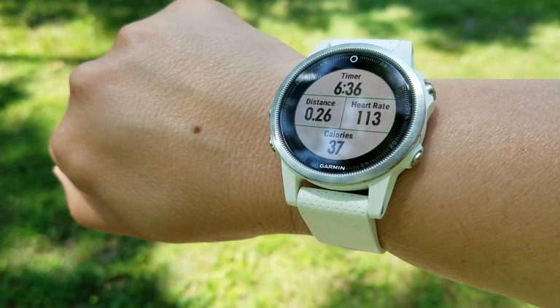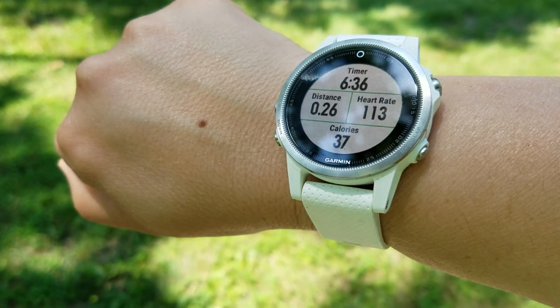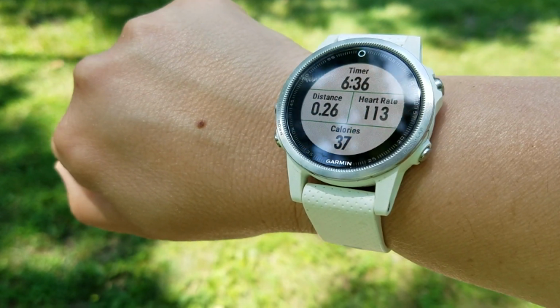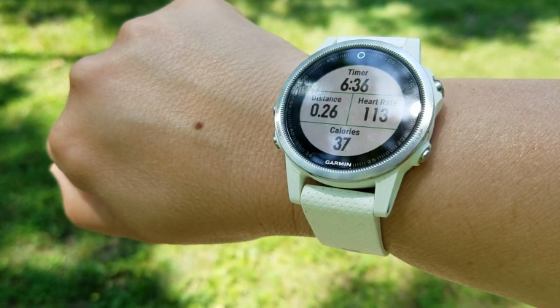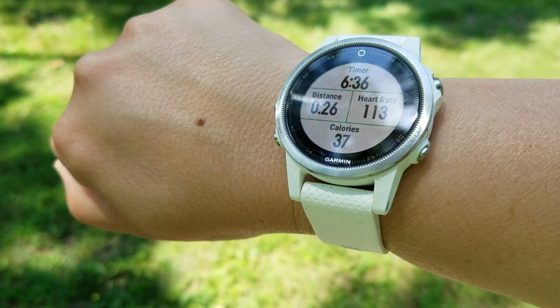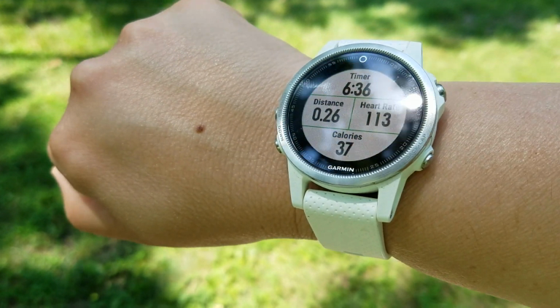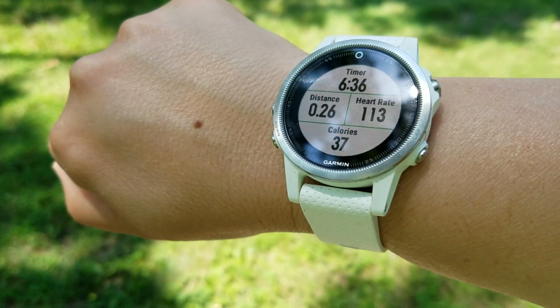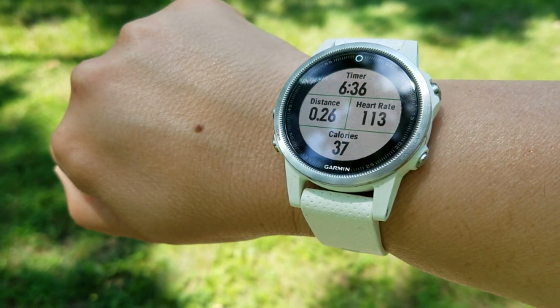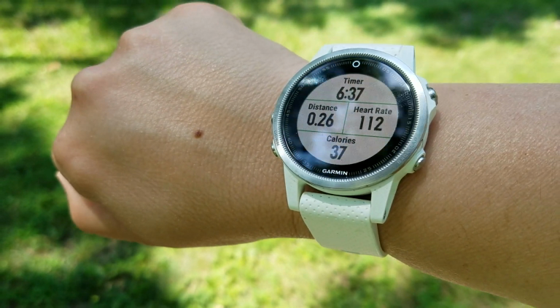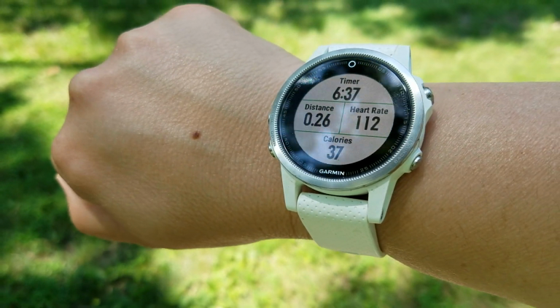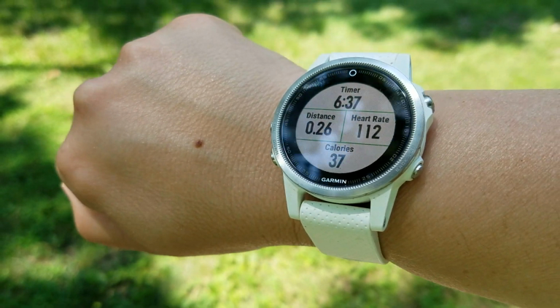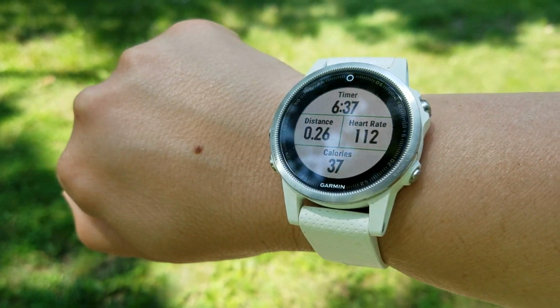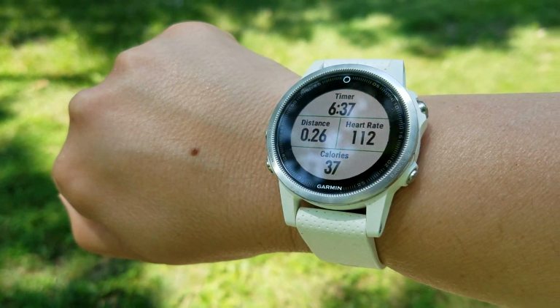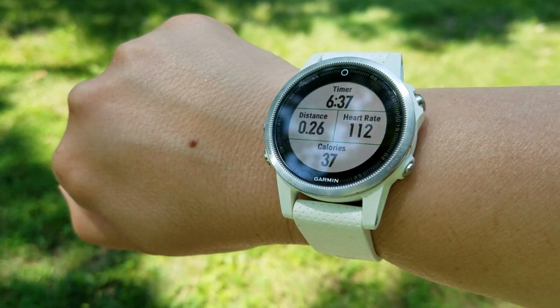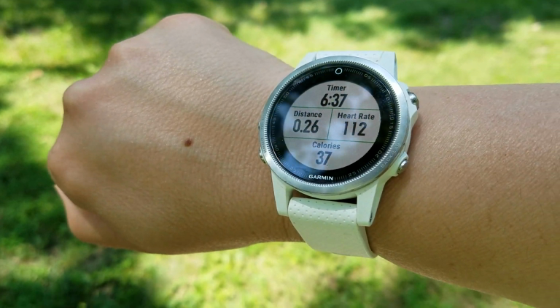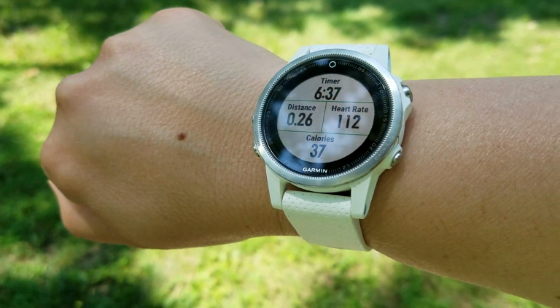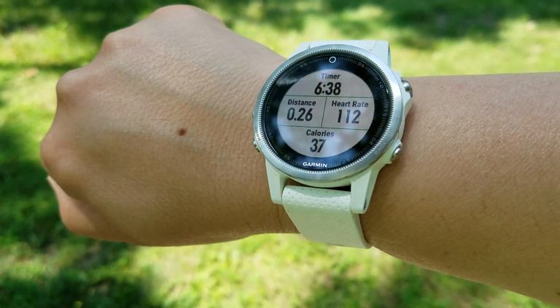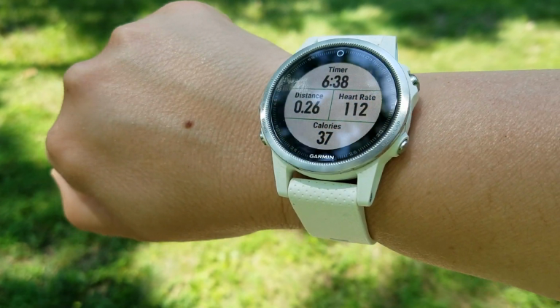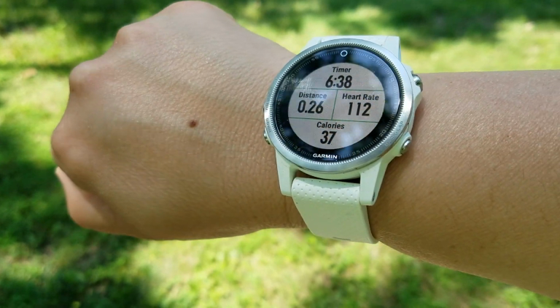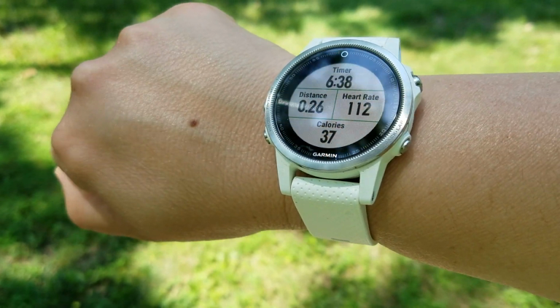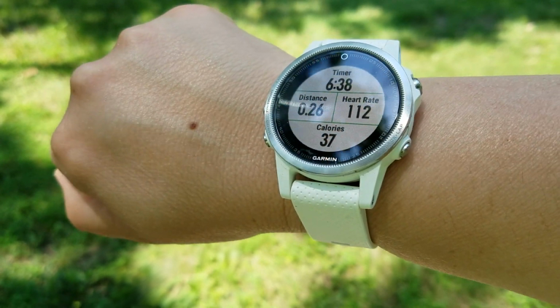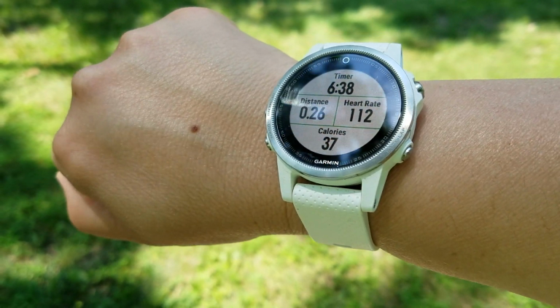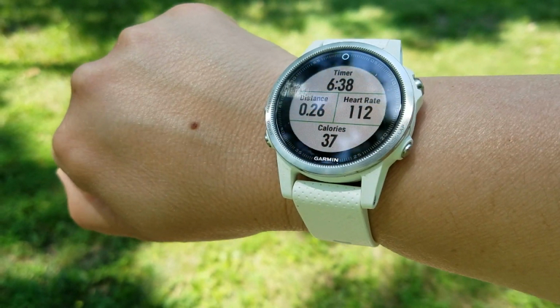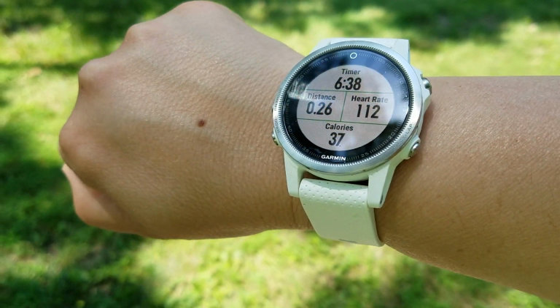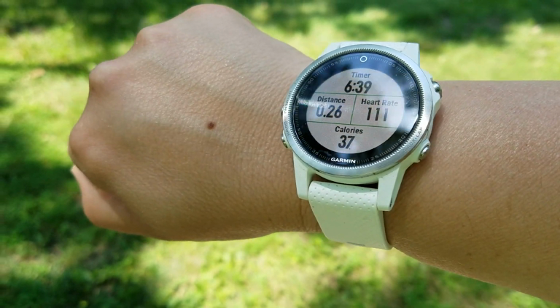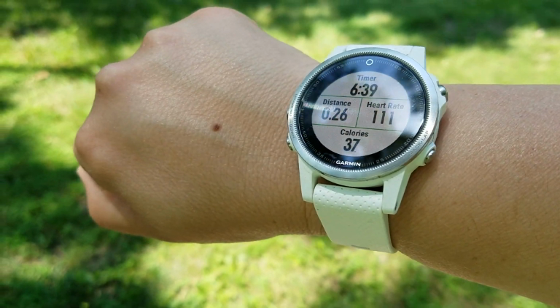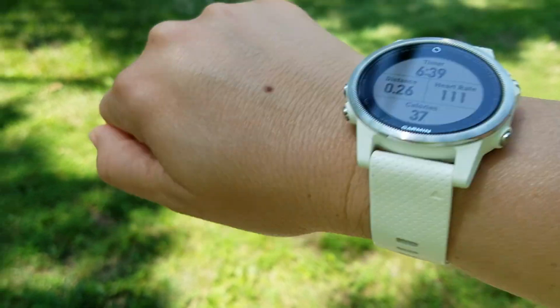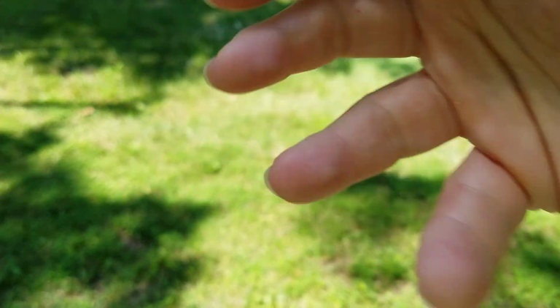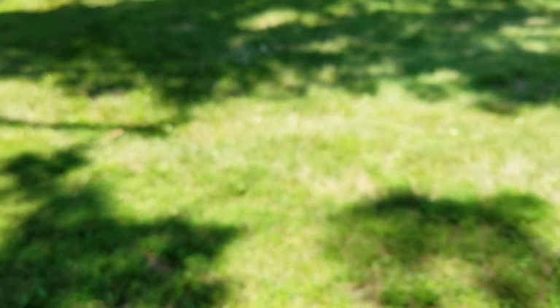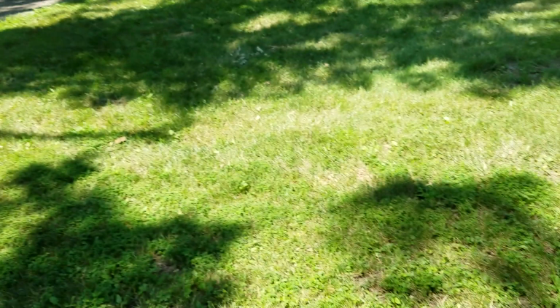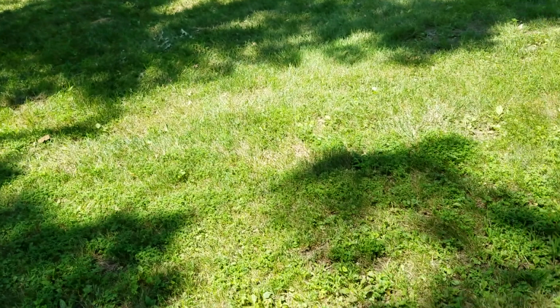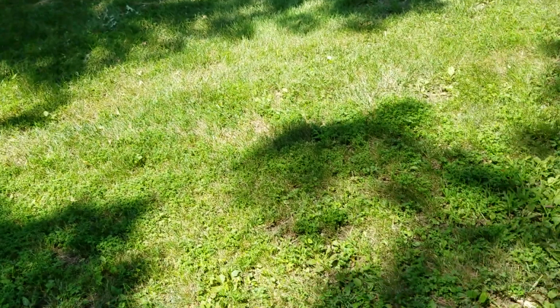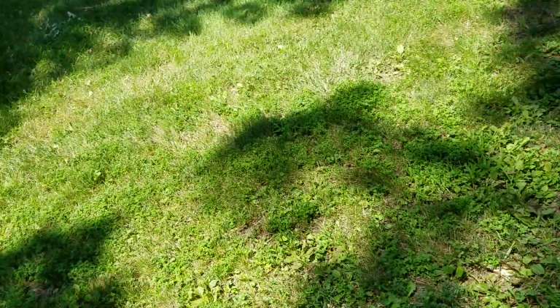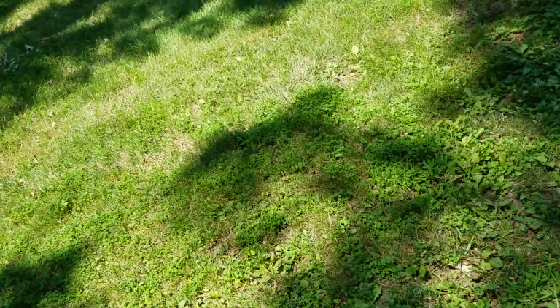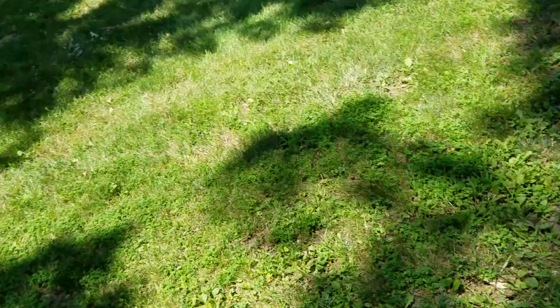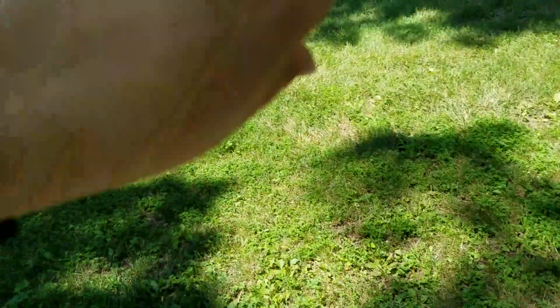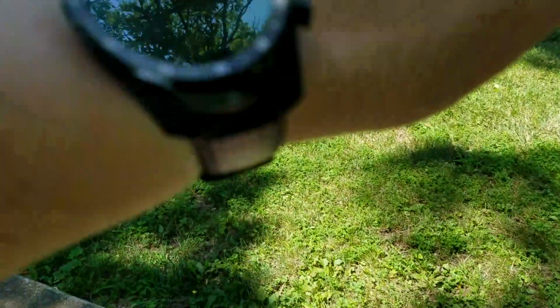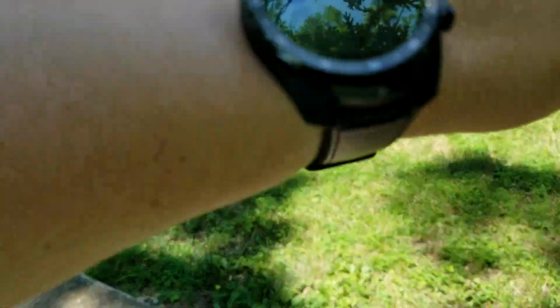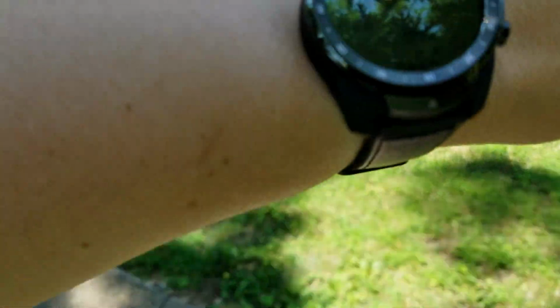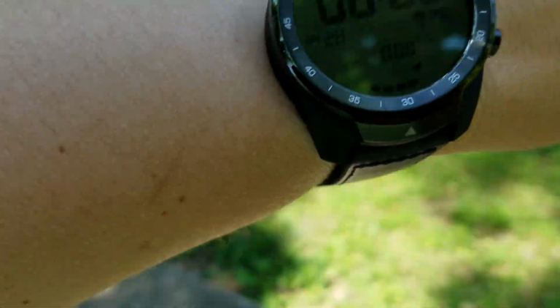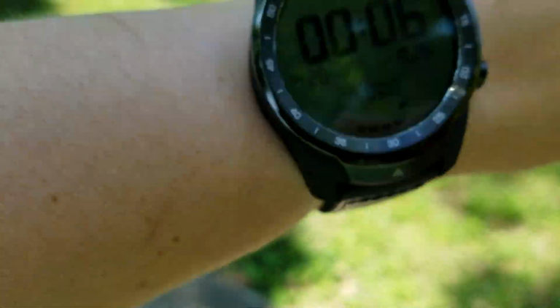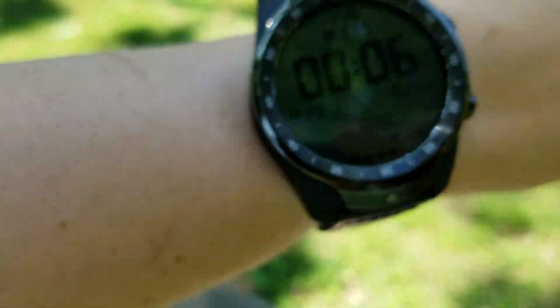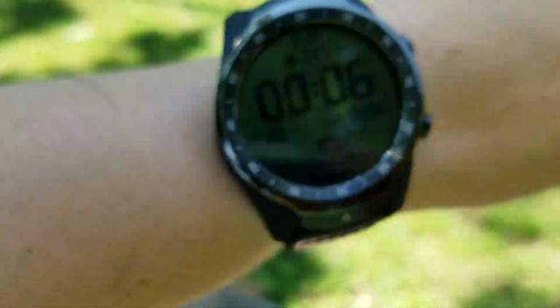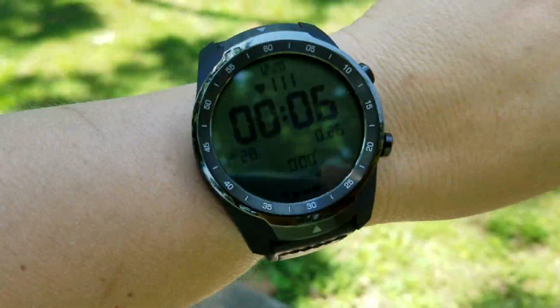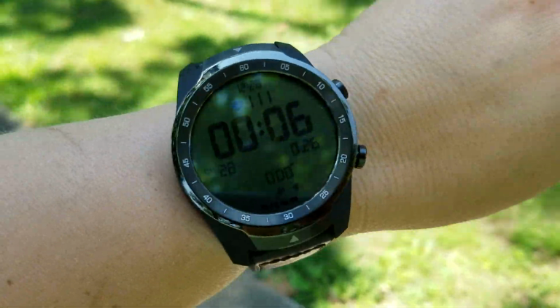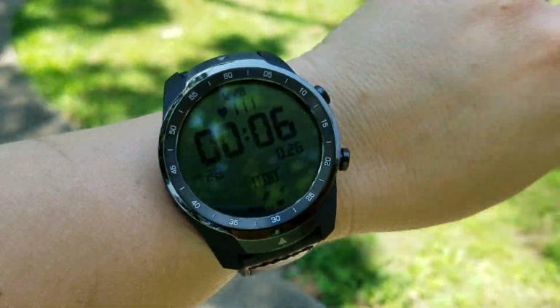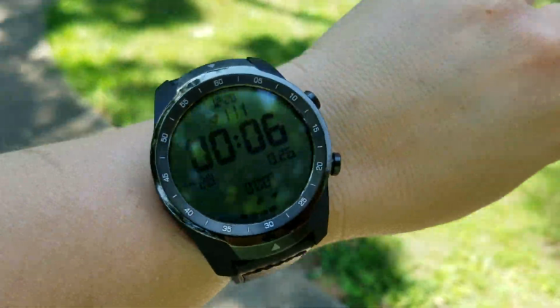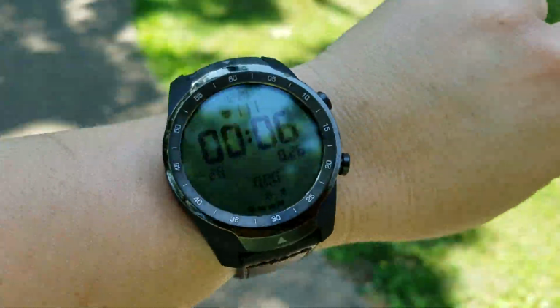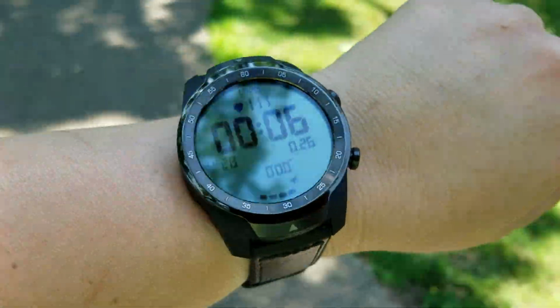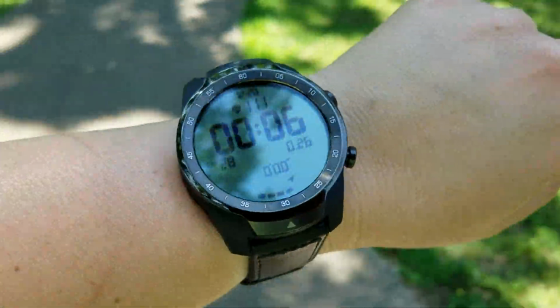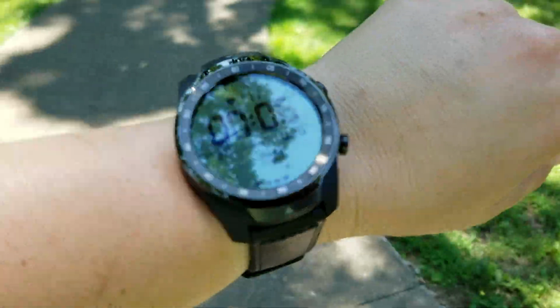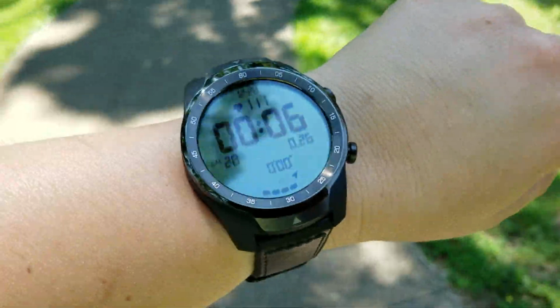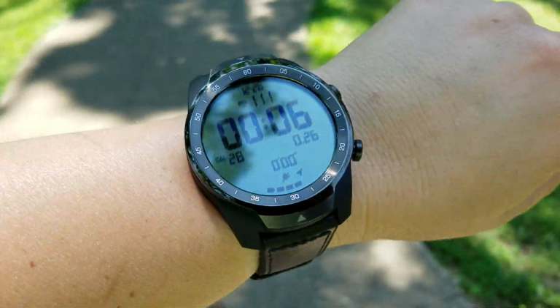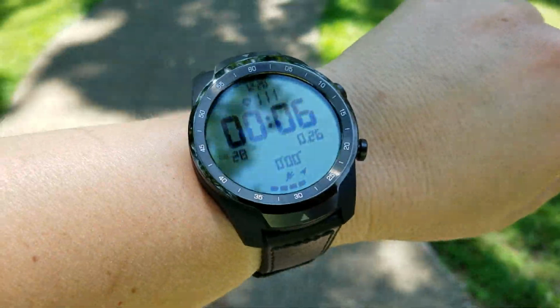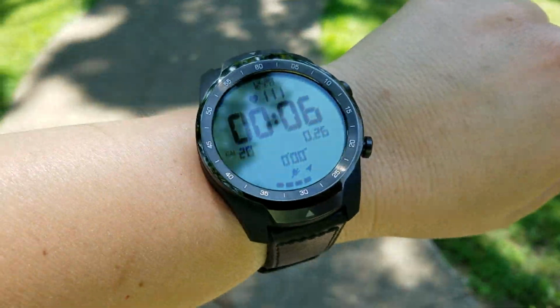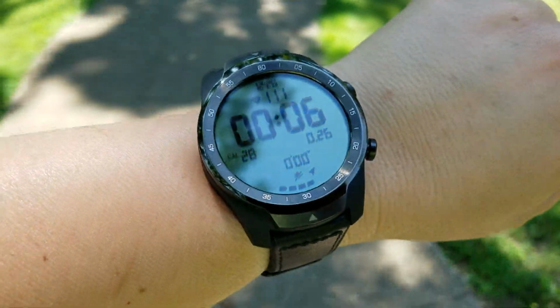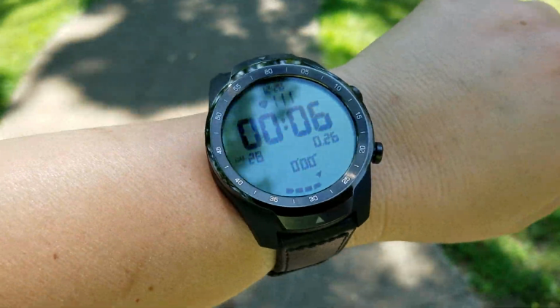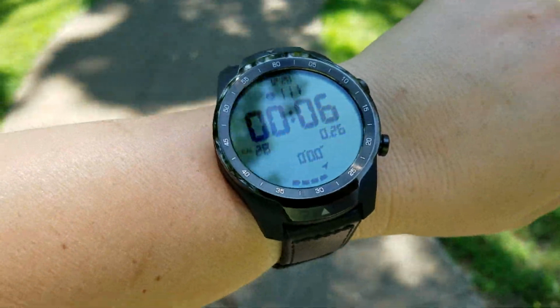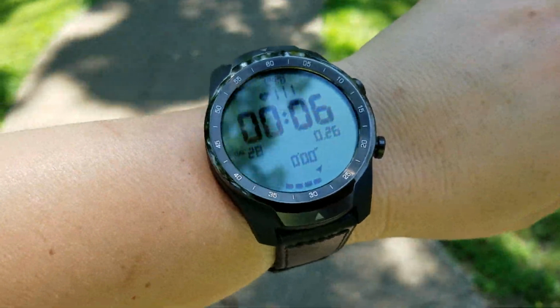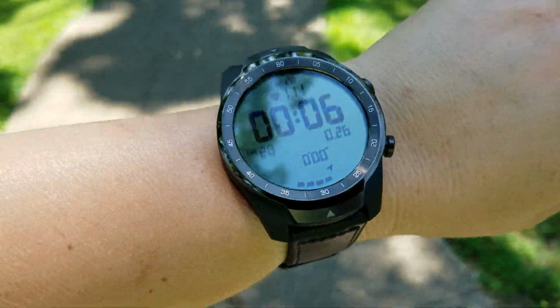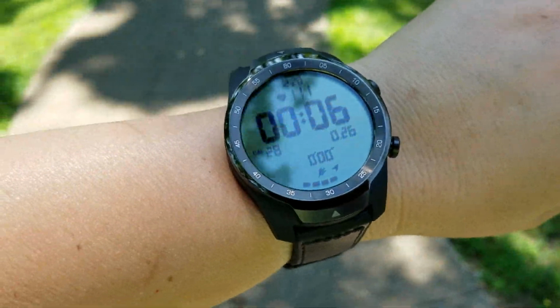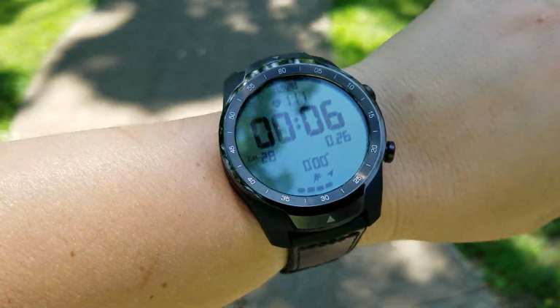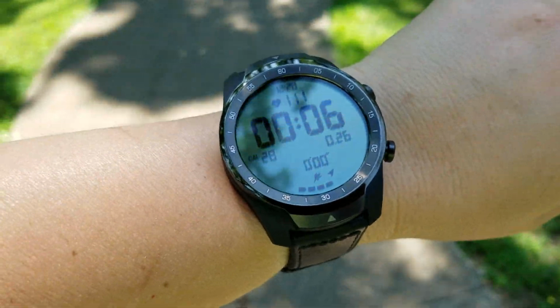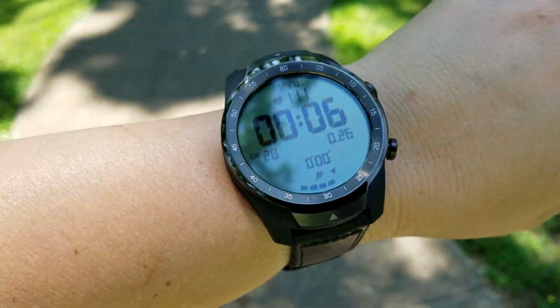Let's see the distance on here — it's saying 0.26 miles. This is also saying 0.26 miles. Let me get that screen so you can see it.